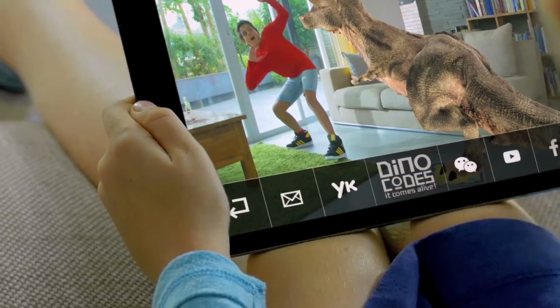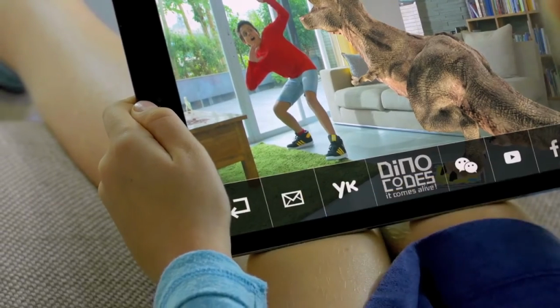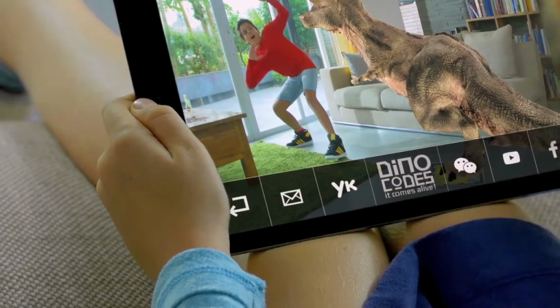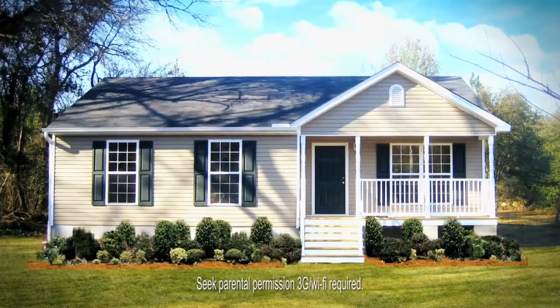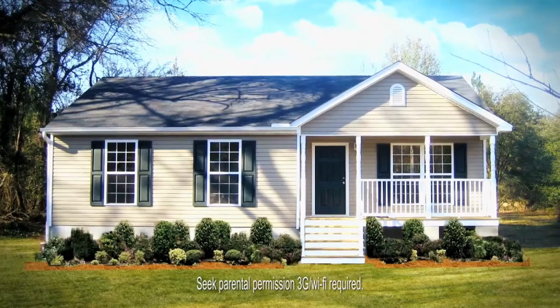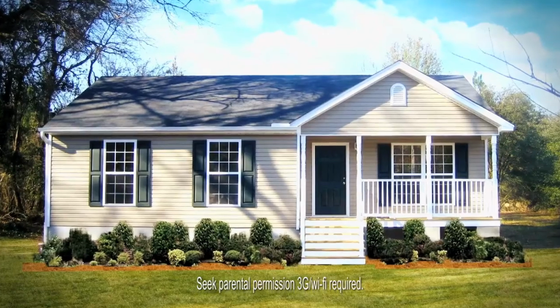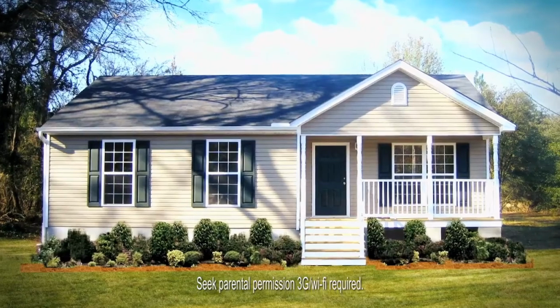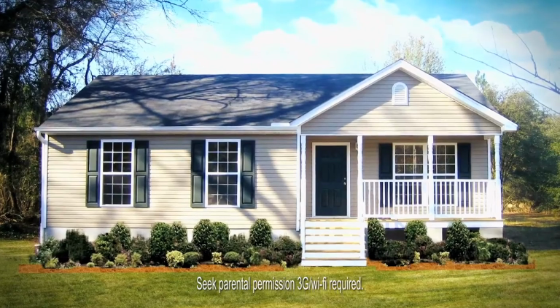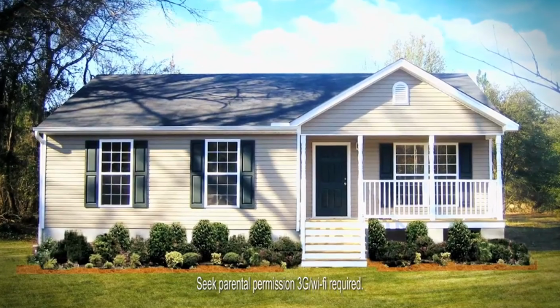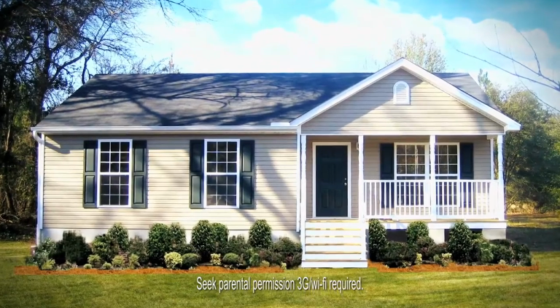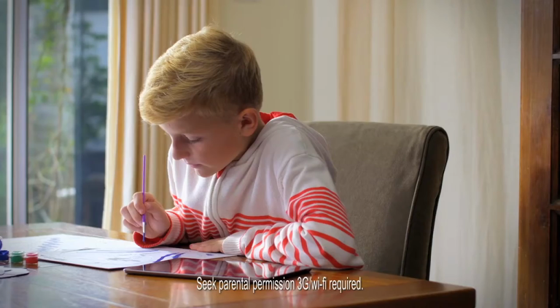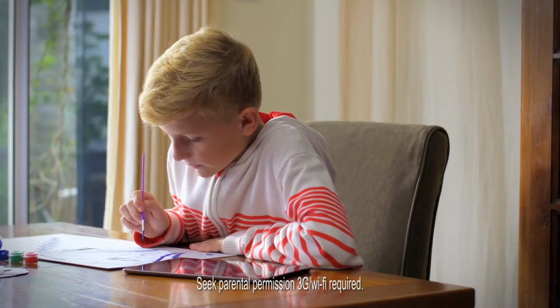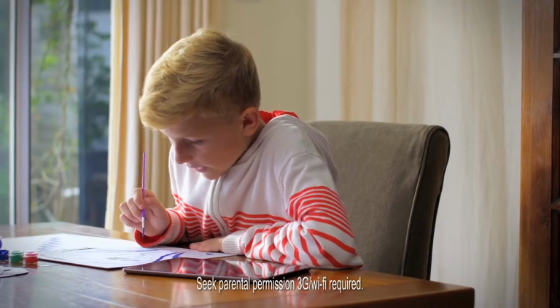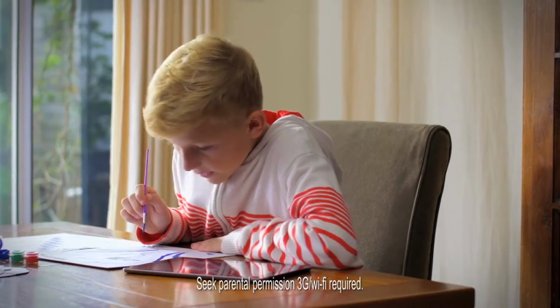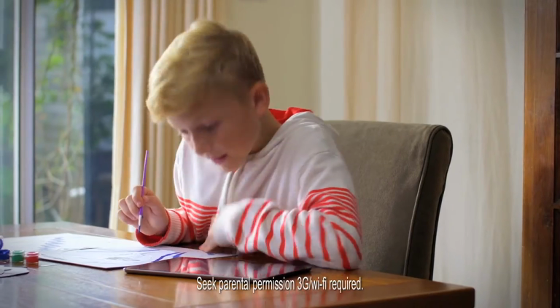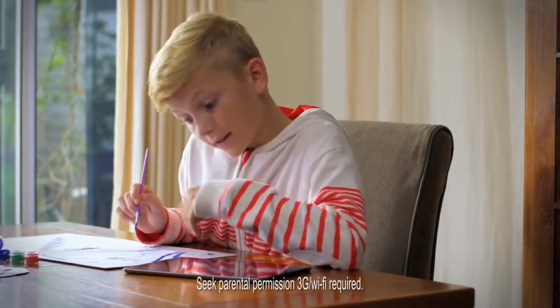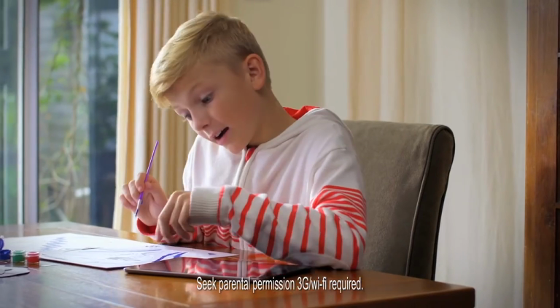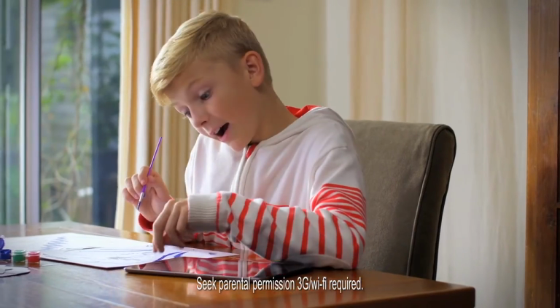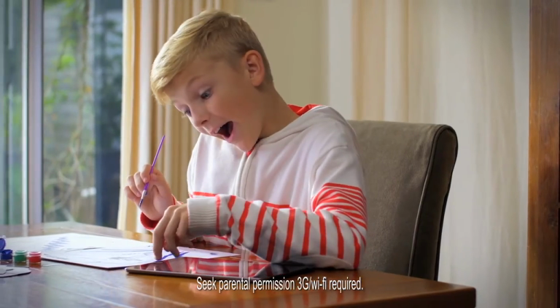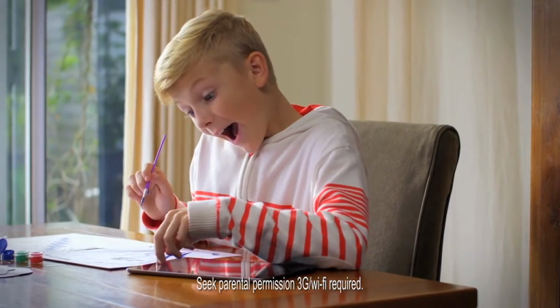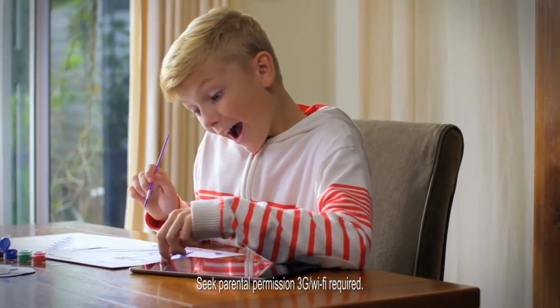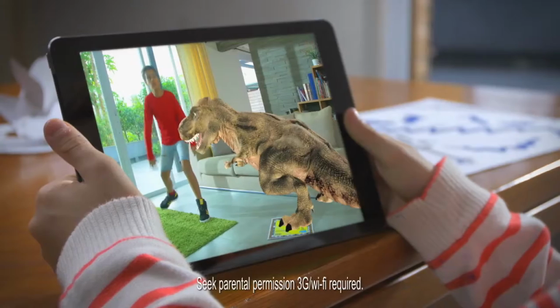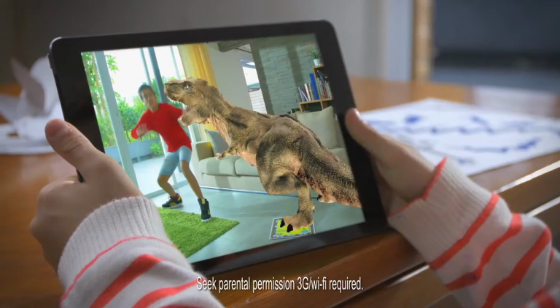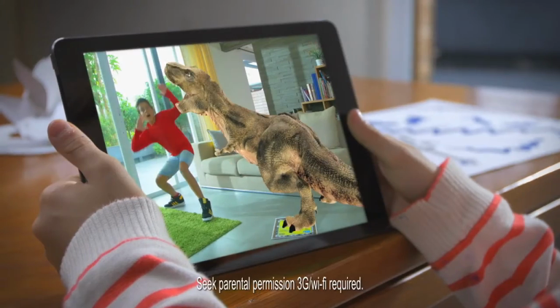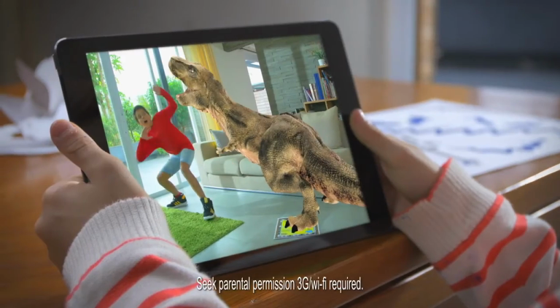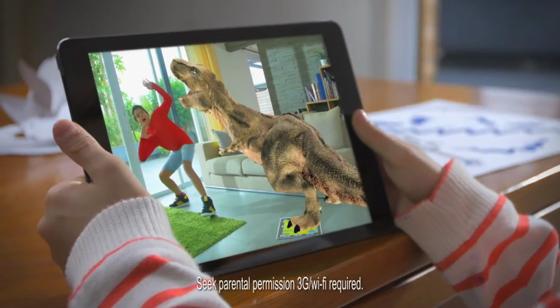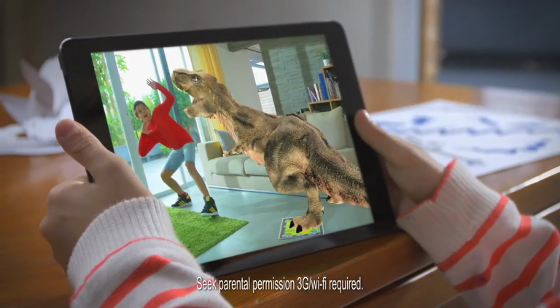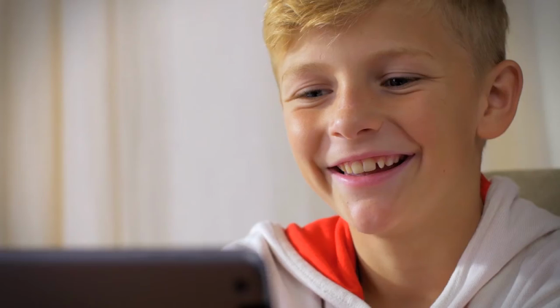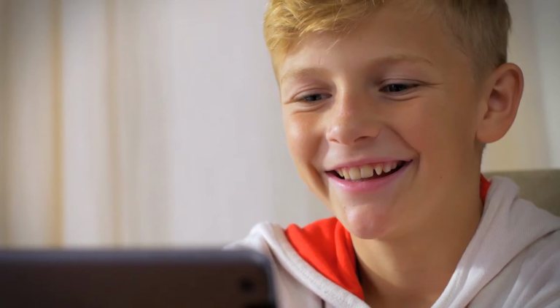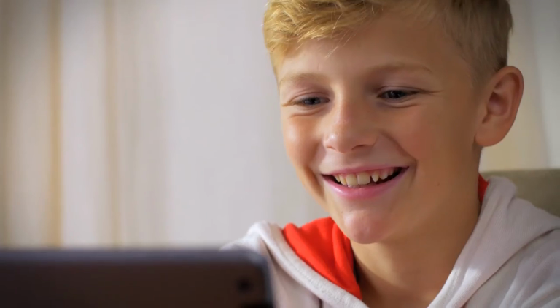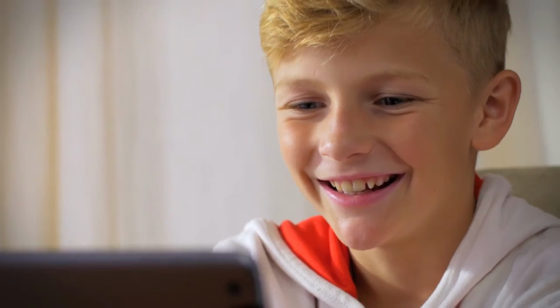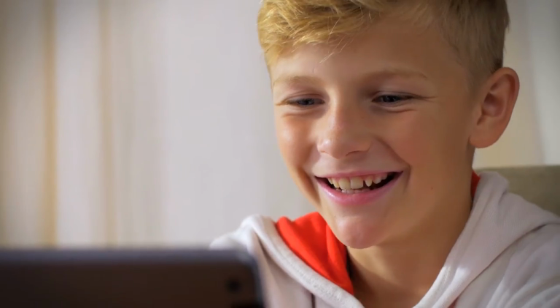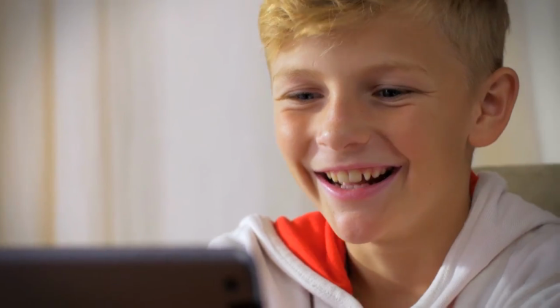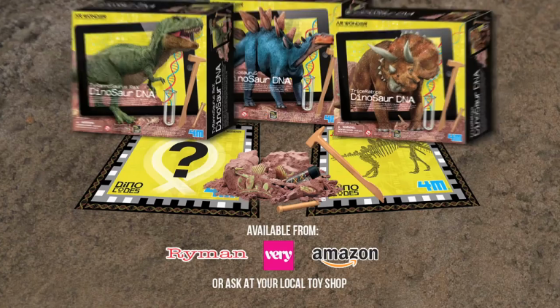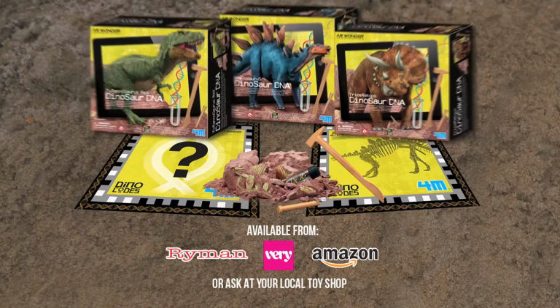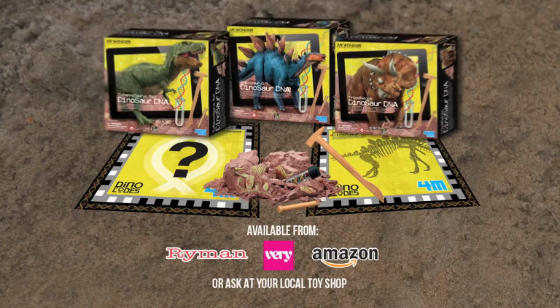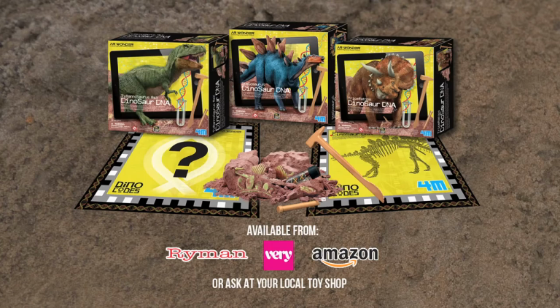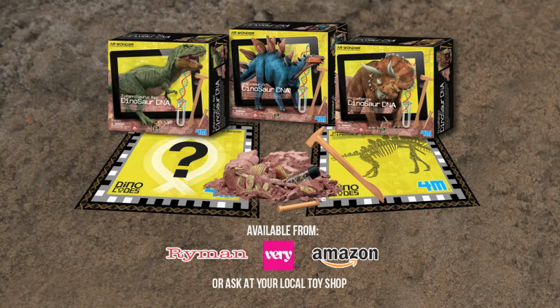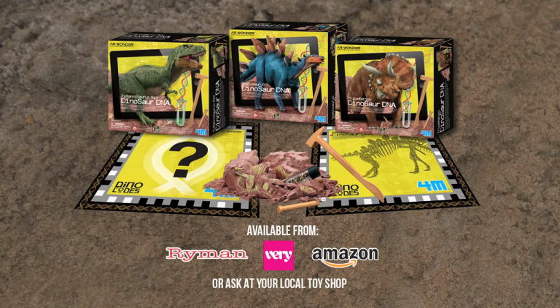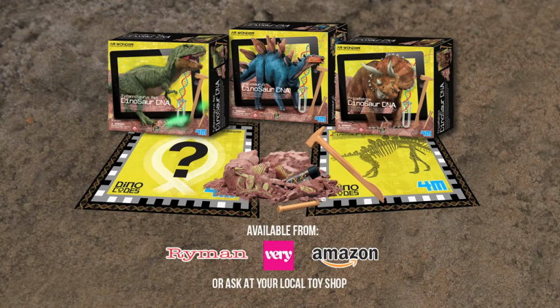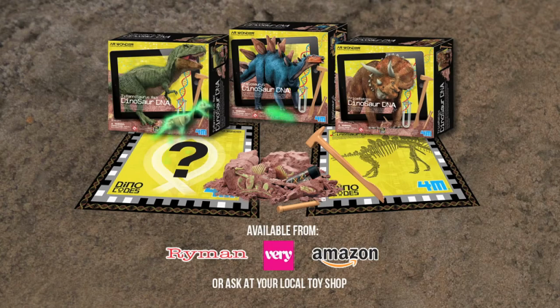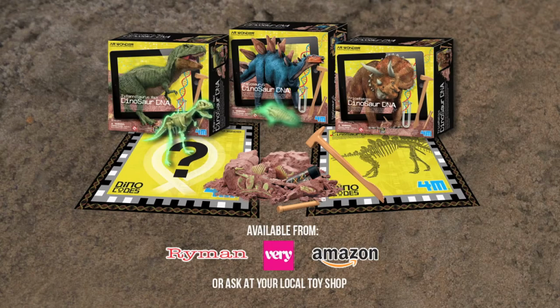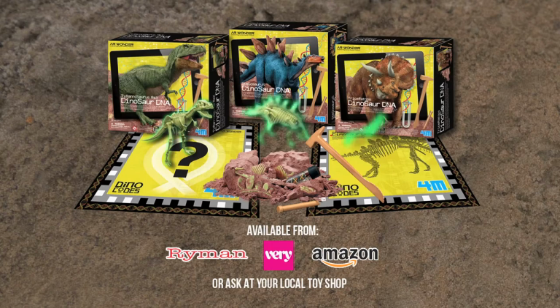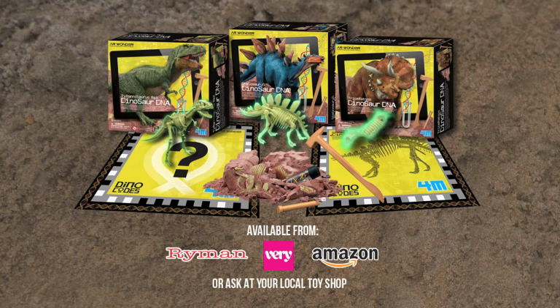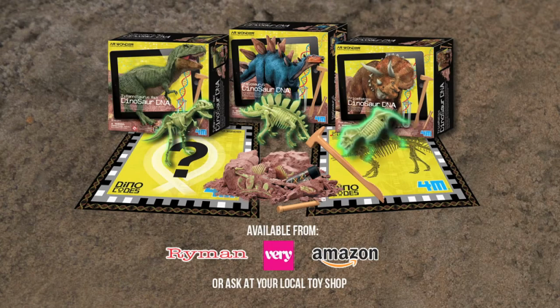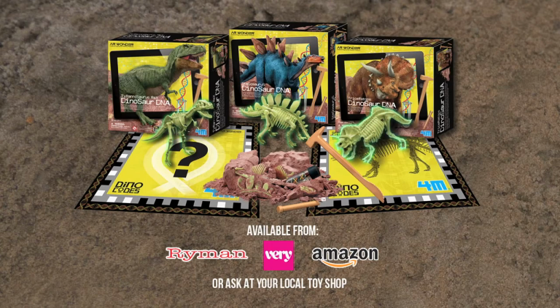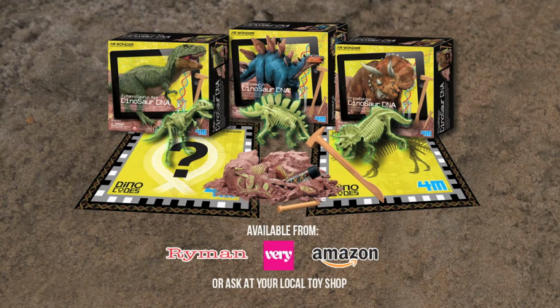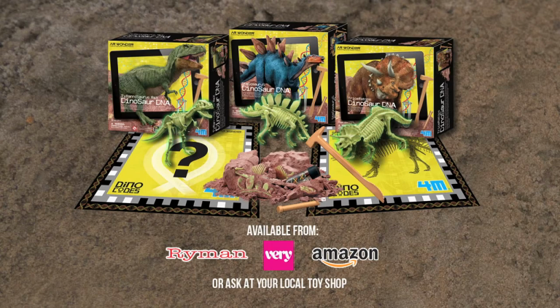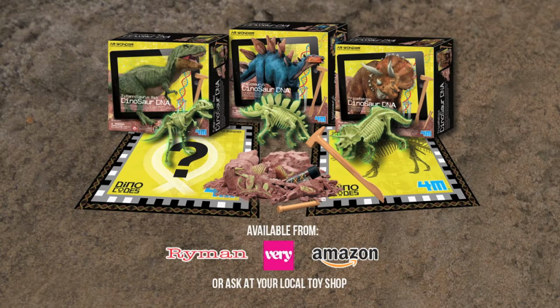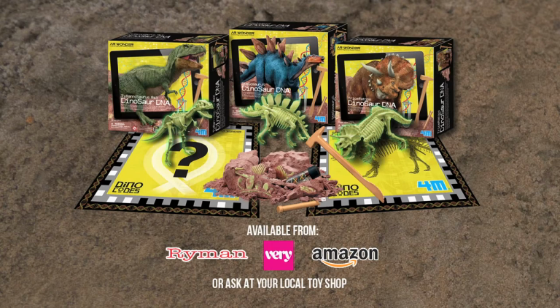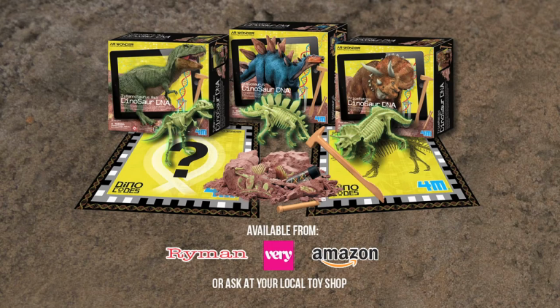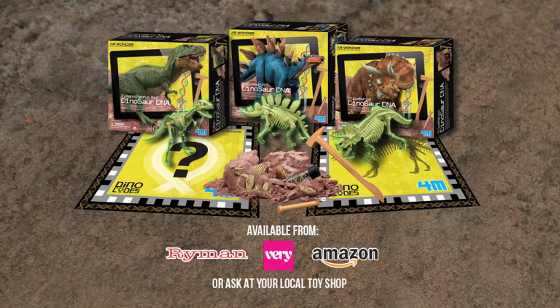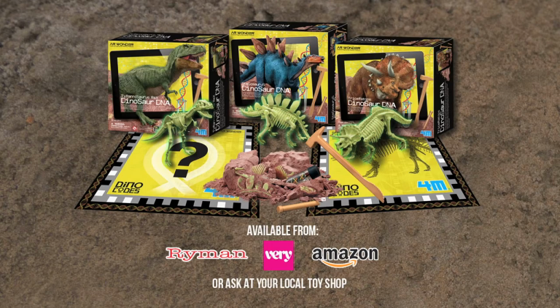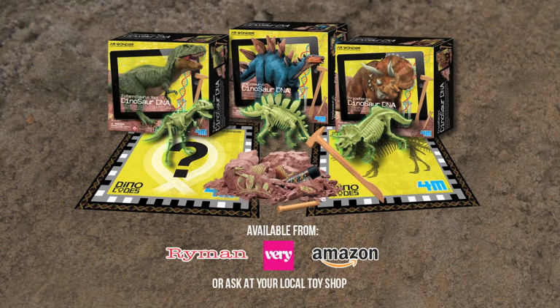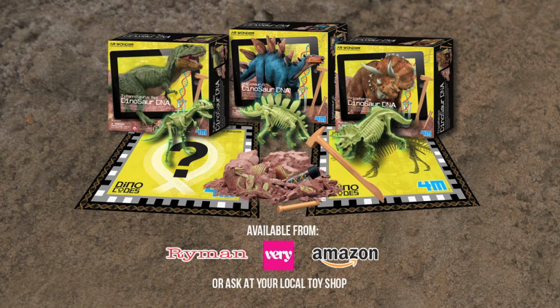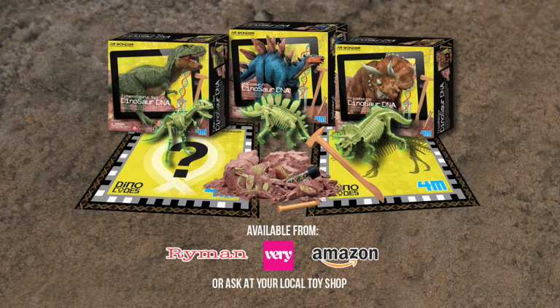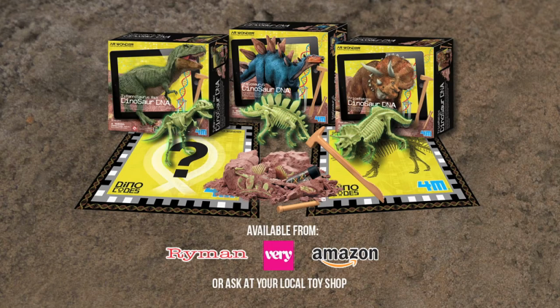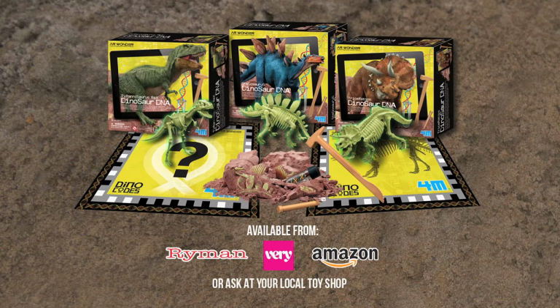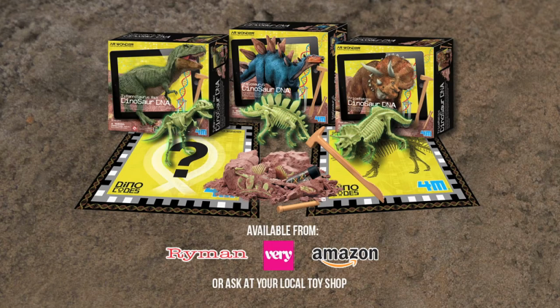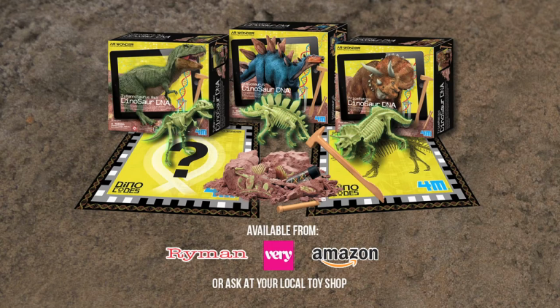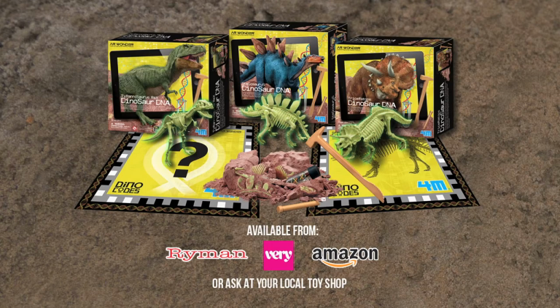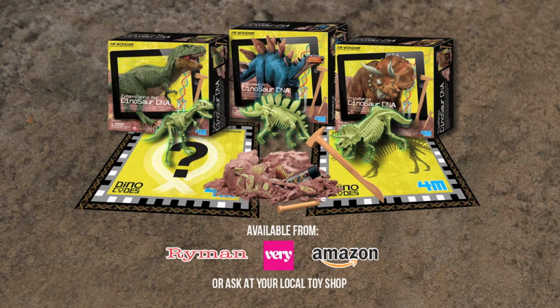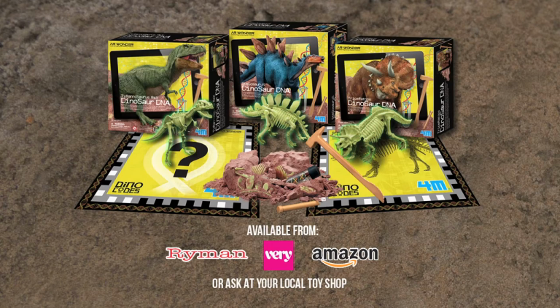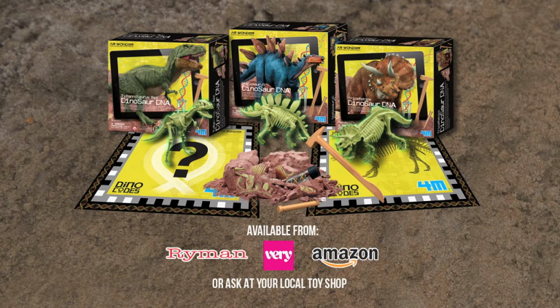You can film your adventure and share it with your friends. Release the beast with AR technology from Dinosaur DNA.